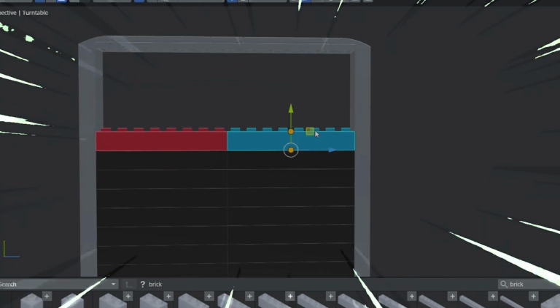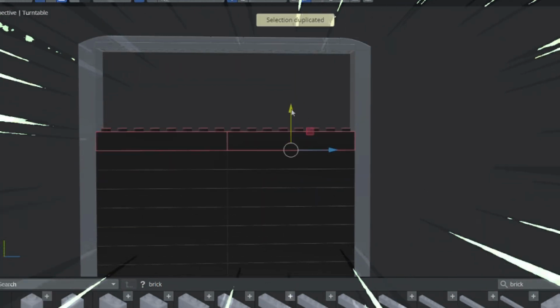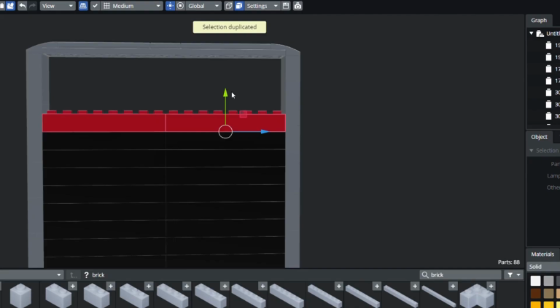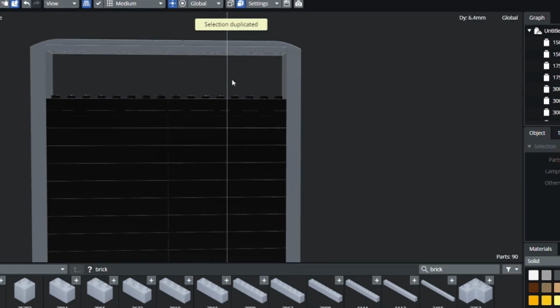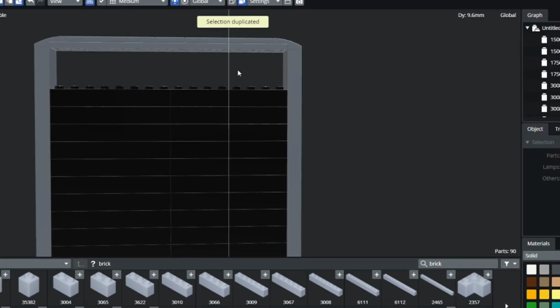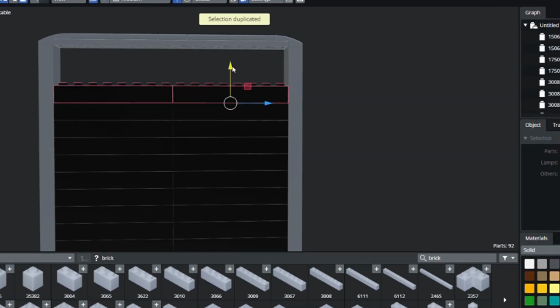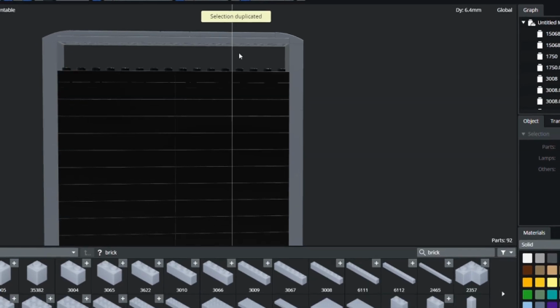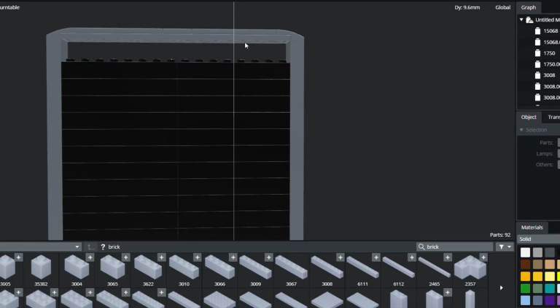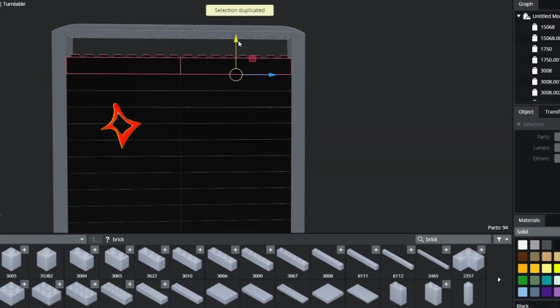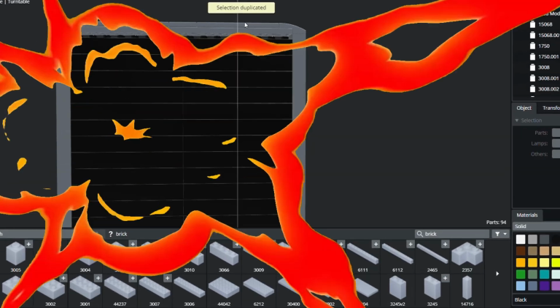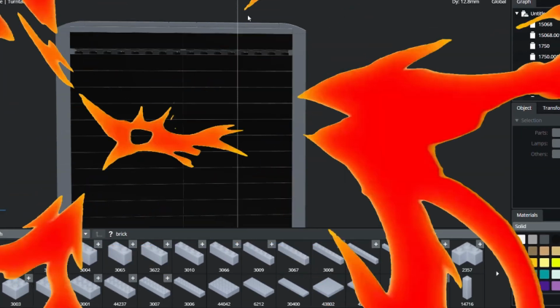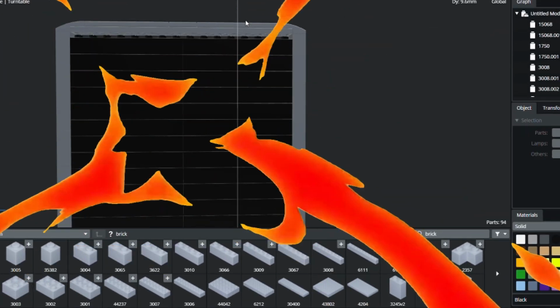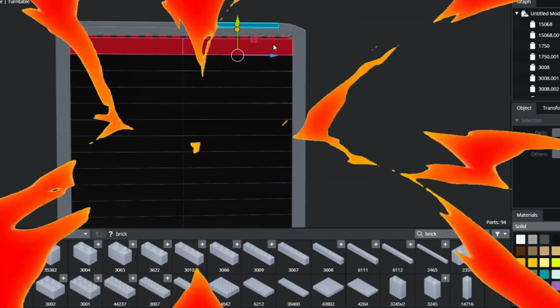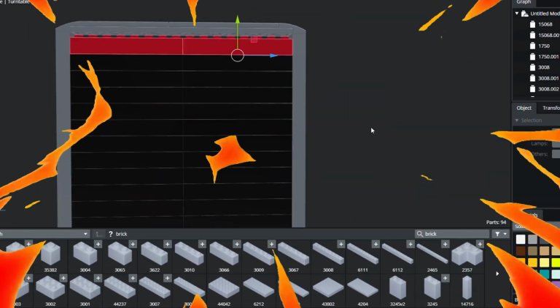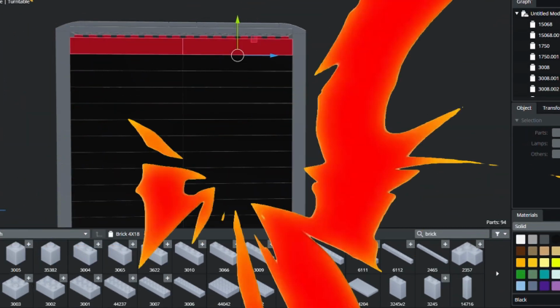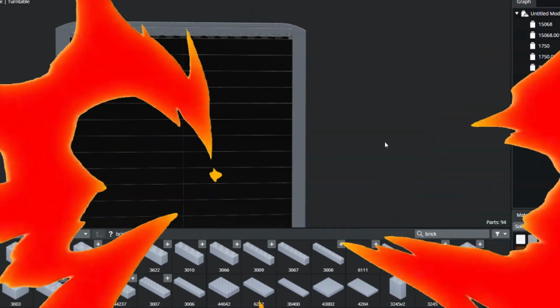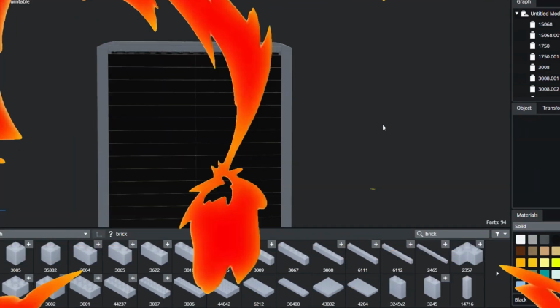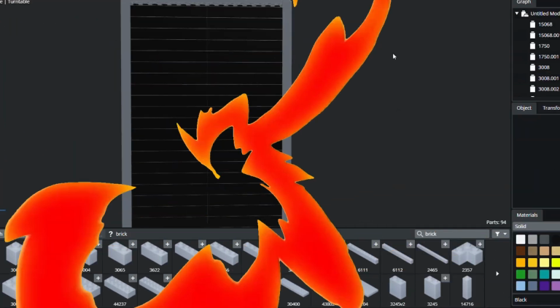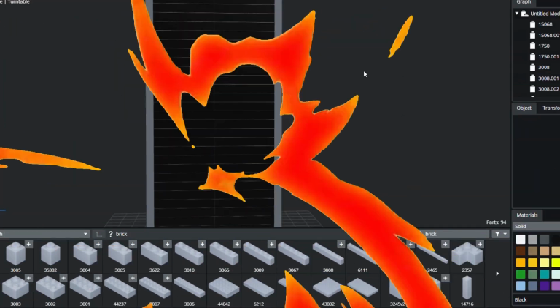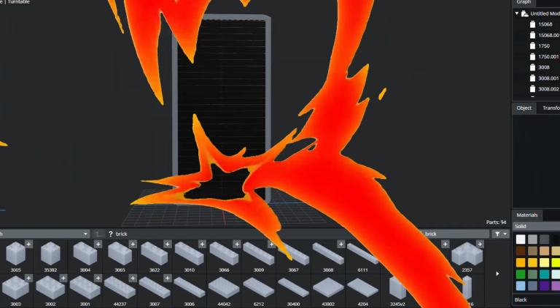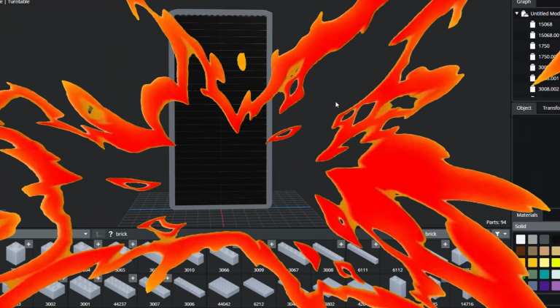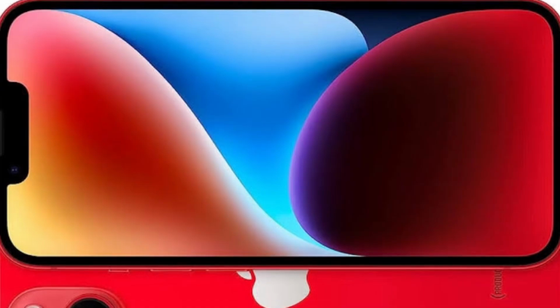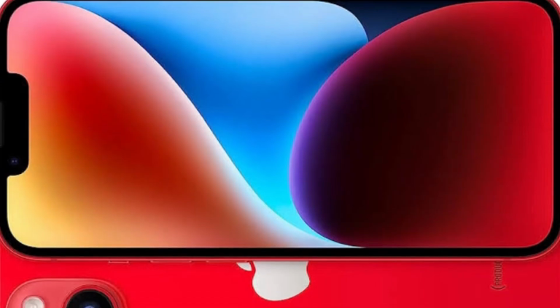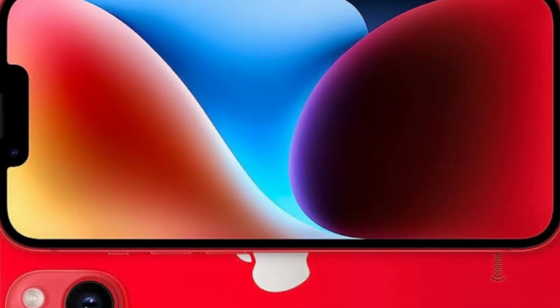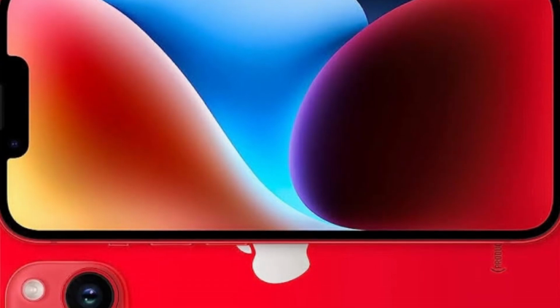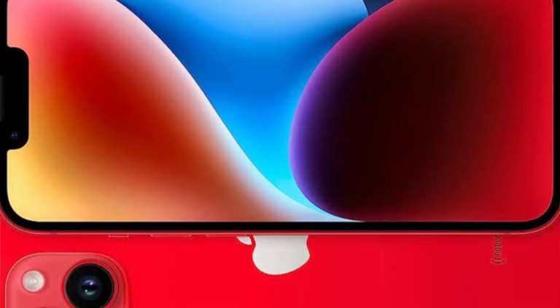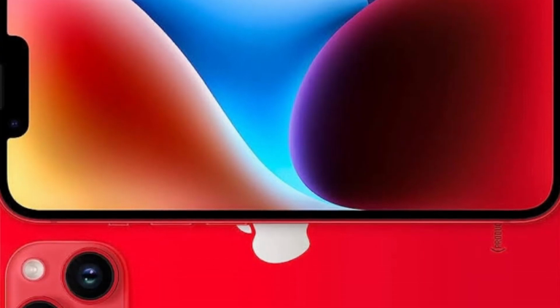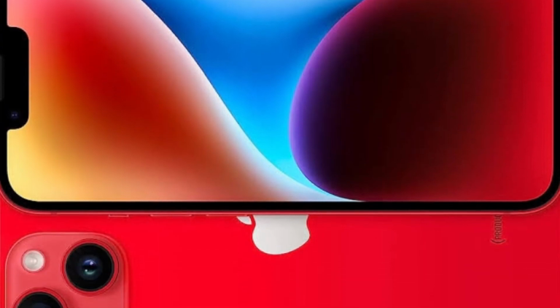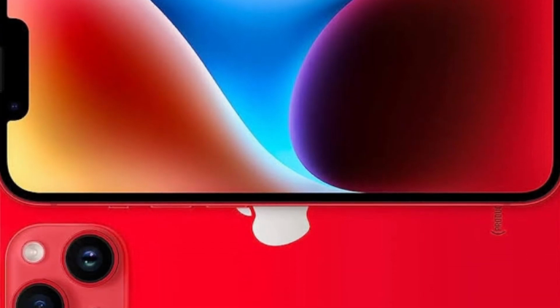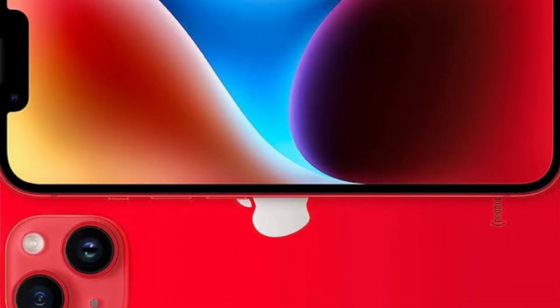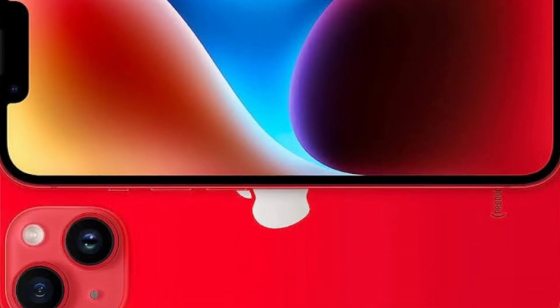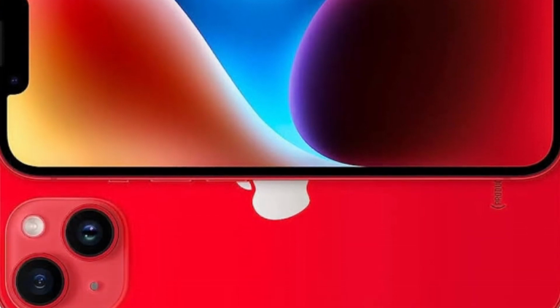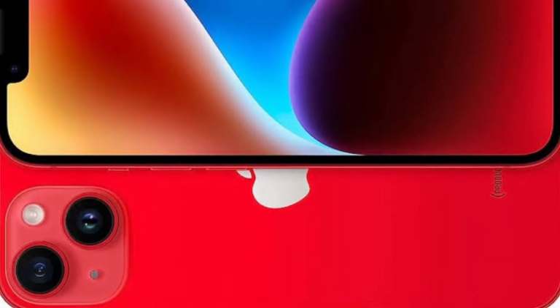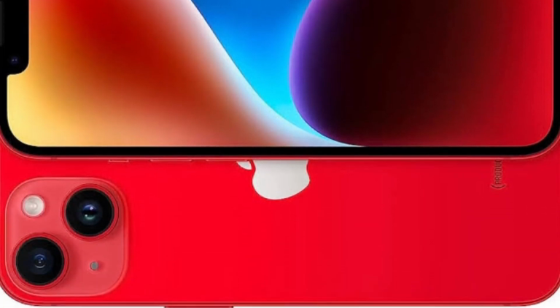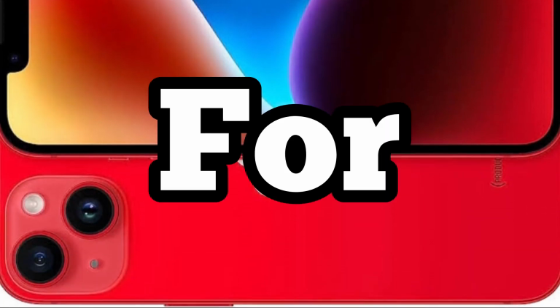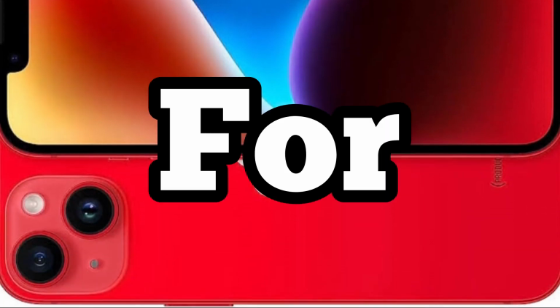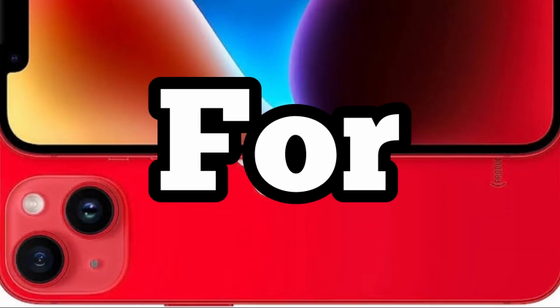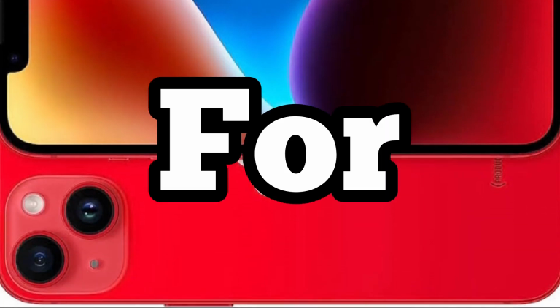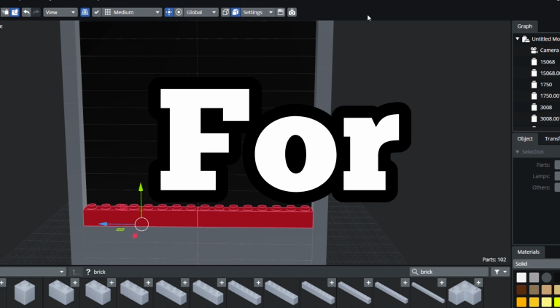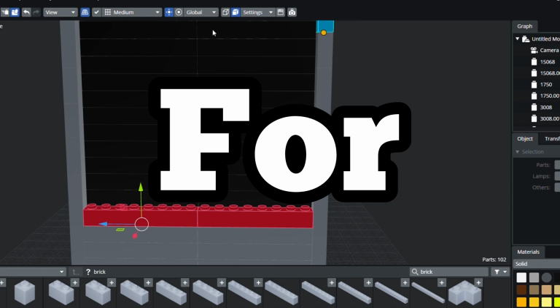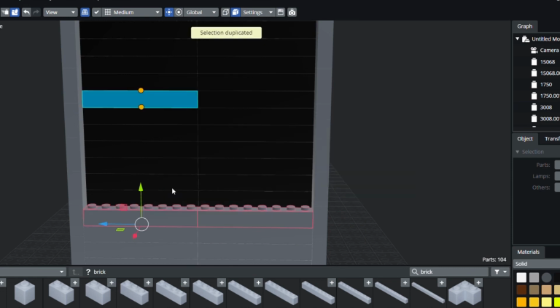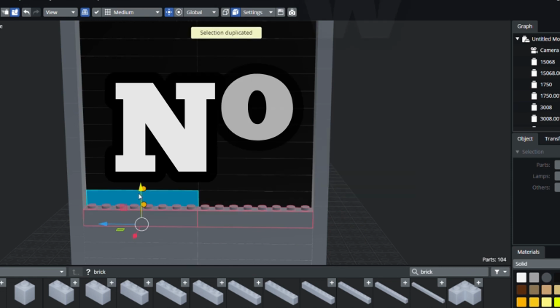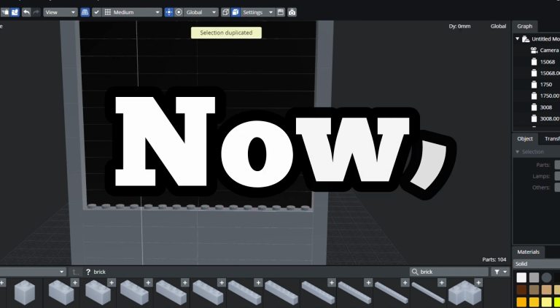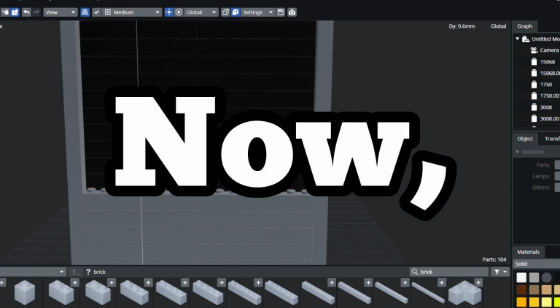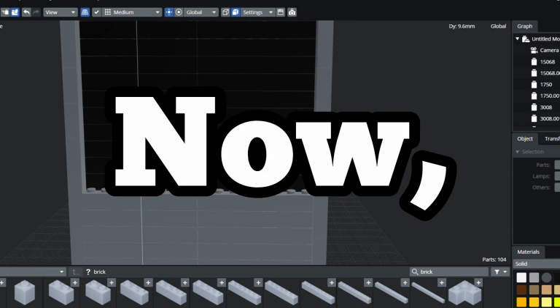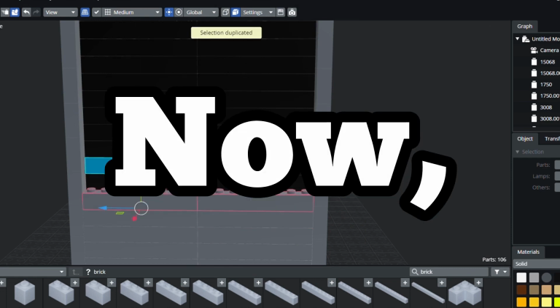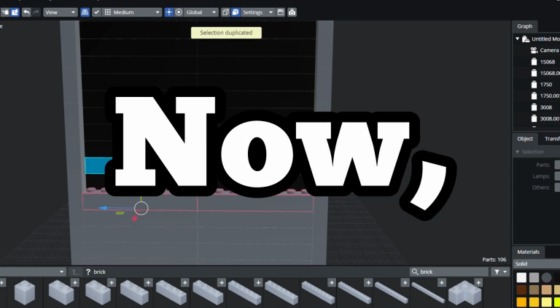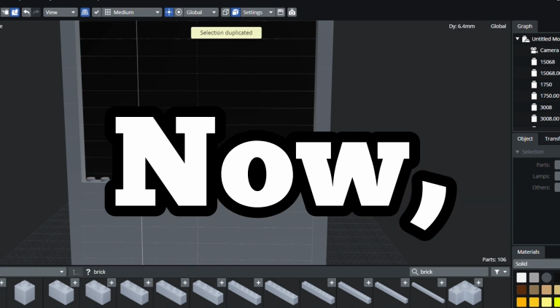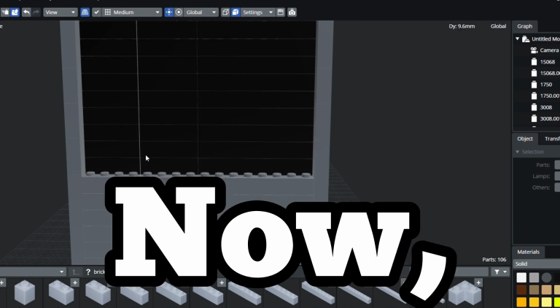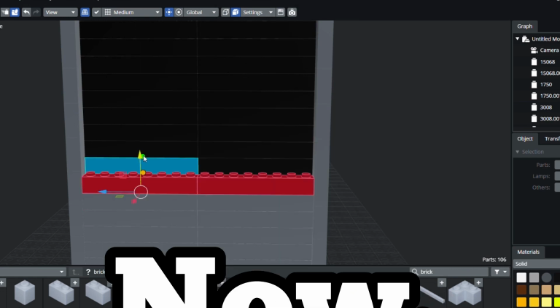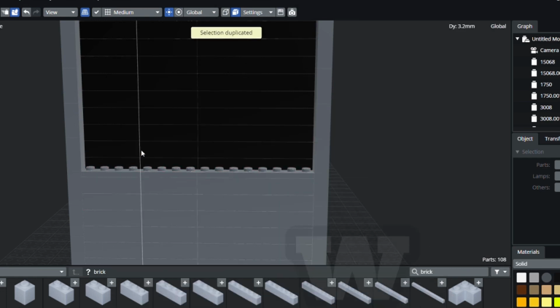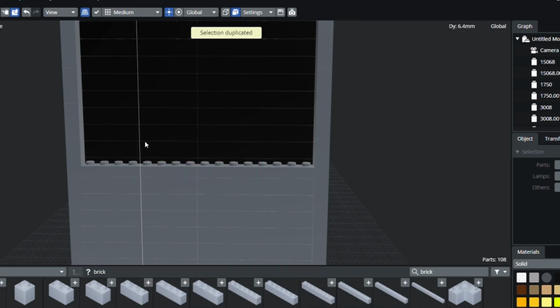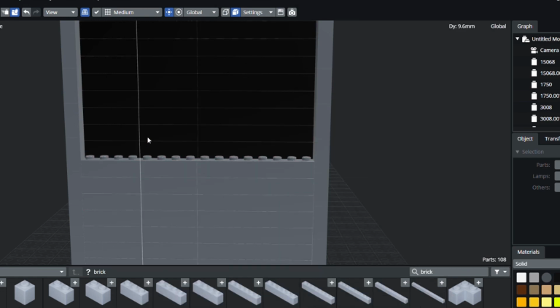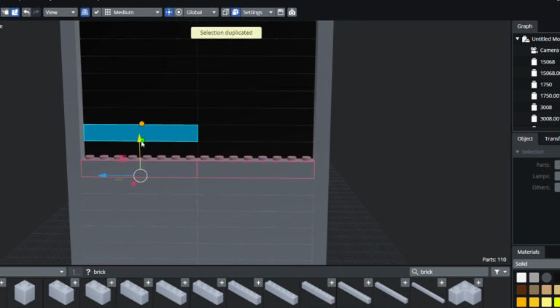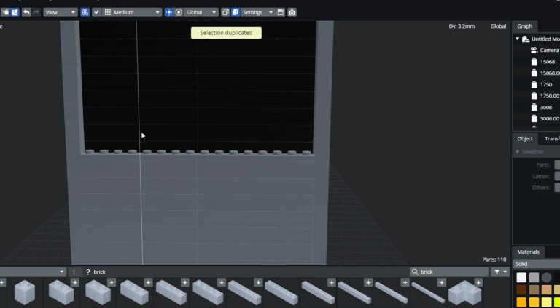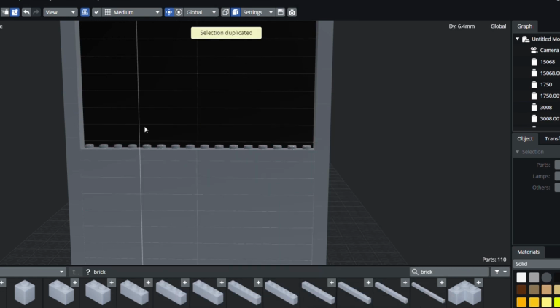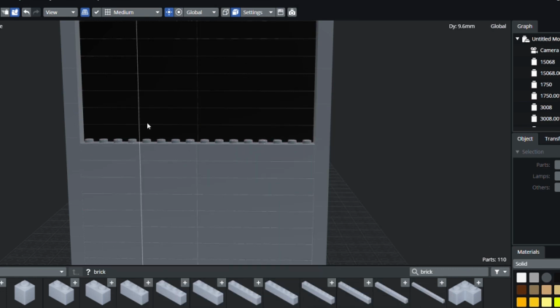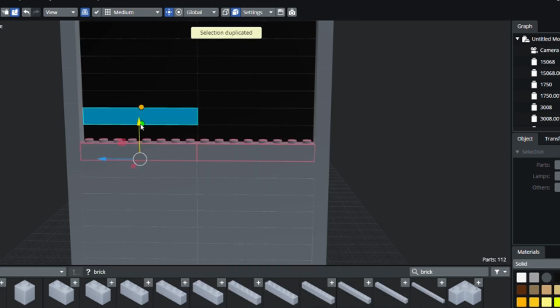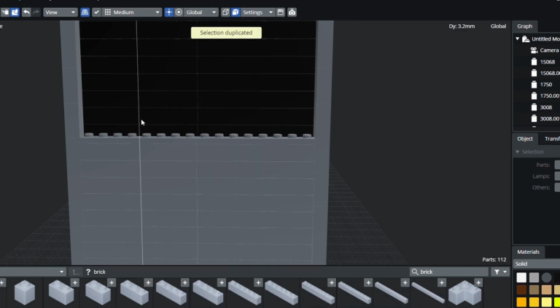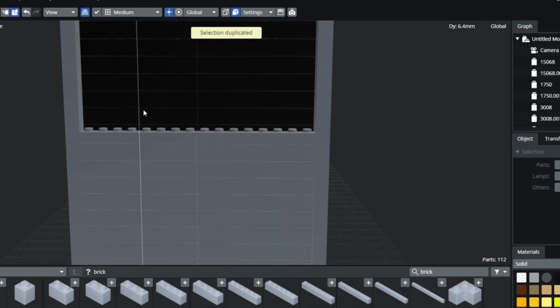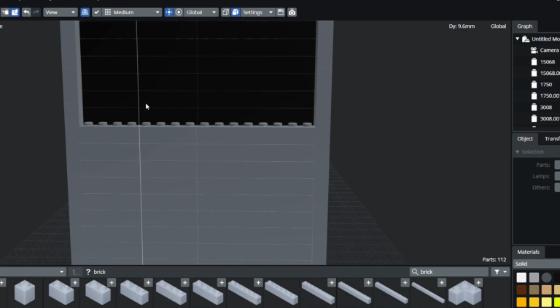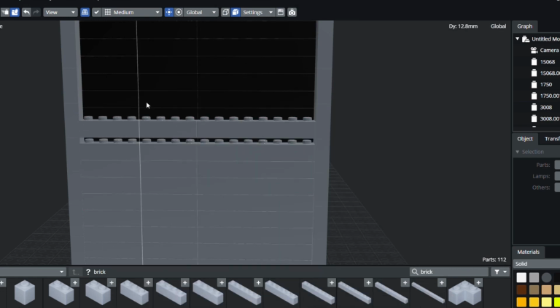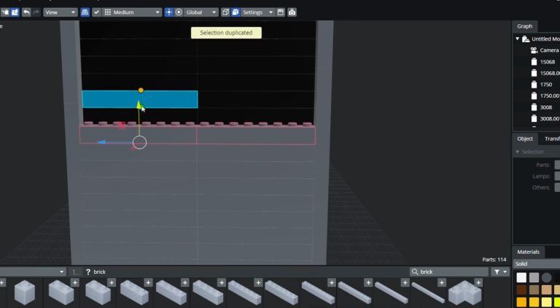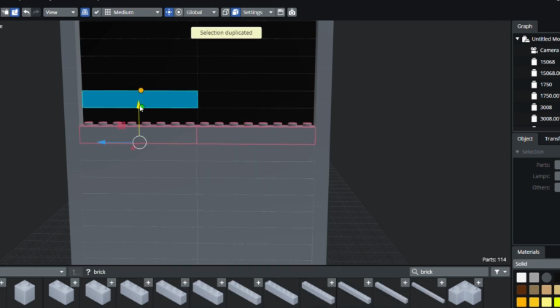This thing is looking fire, so I'm going to start building up the screen and the back. For now, I'll leave them gray, but this will change later.